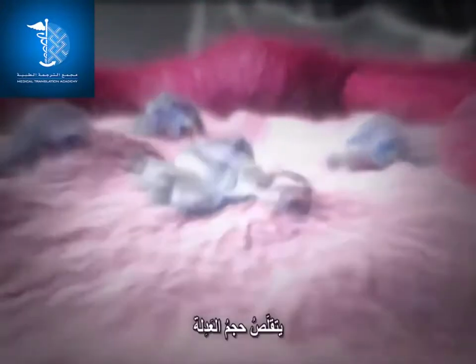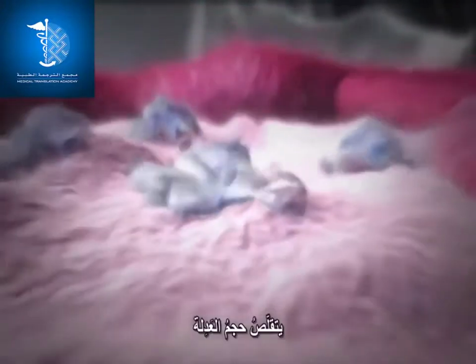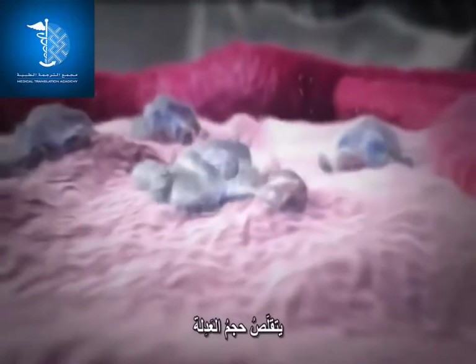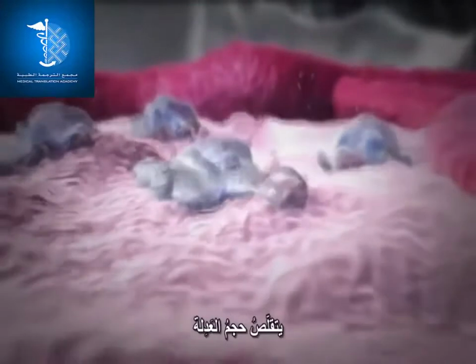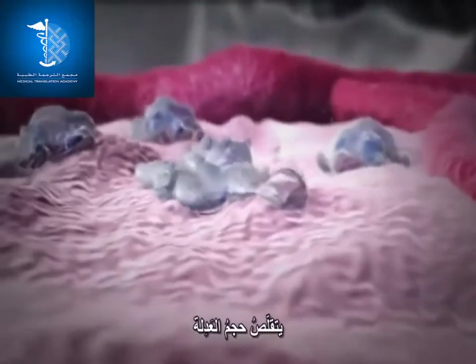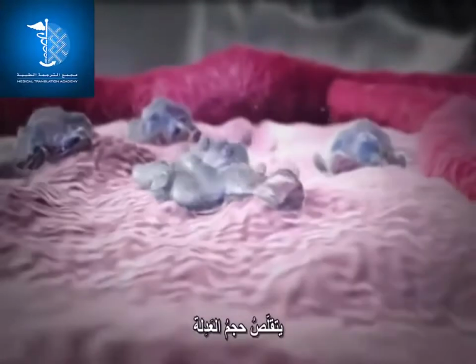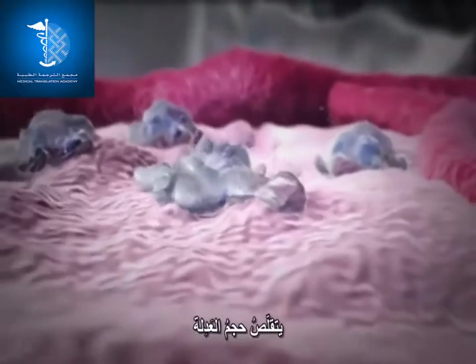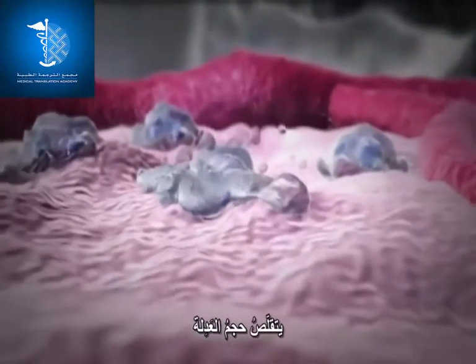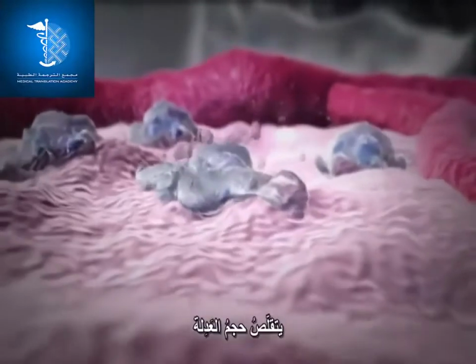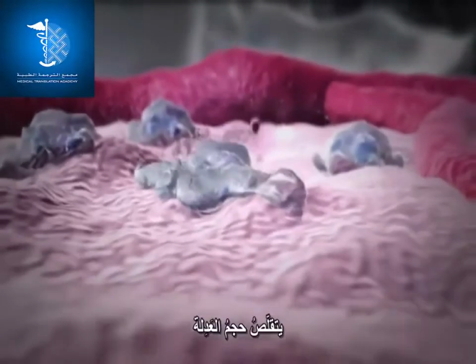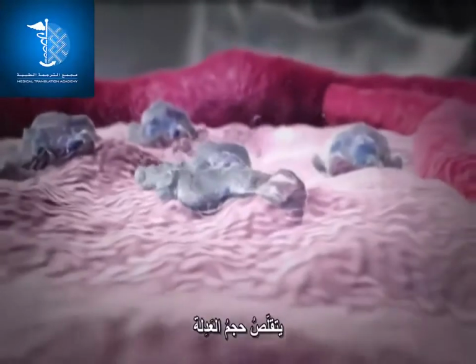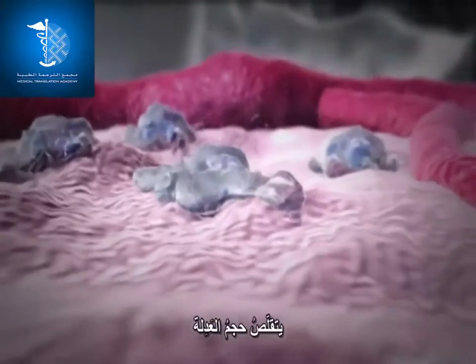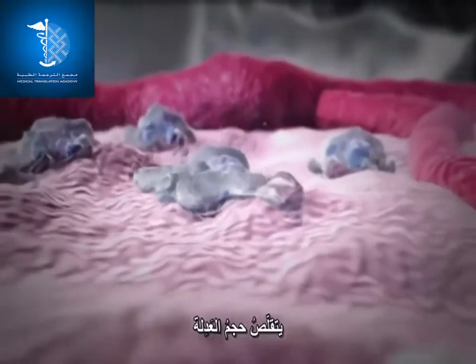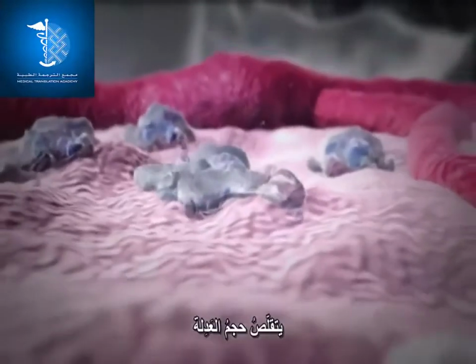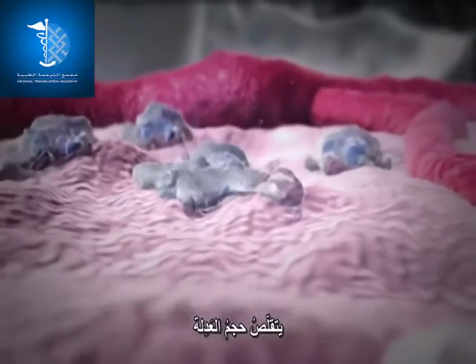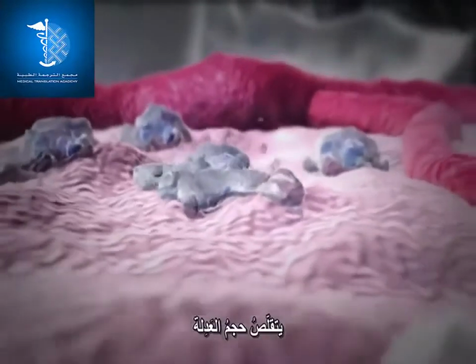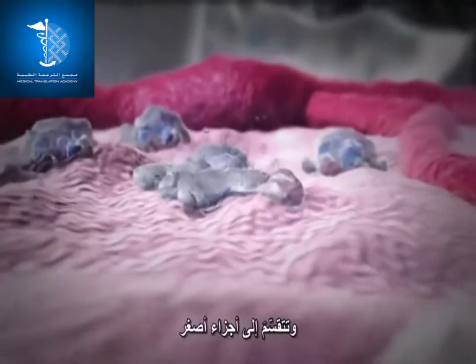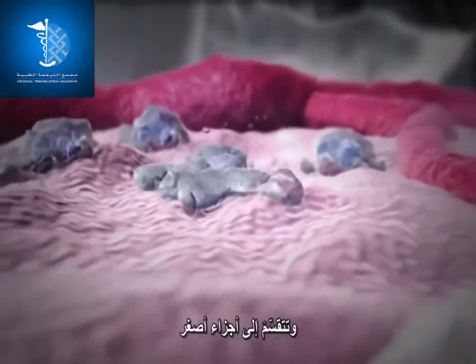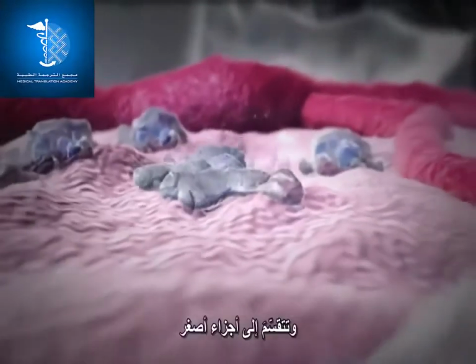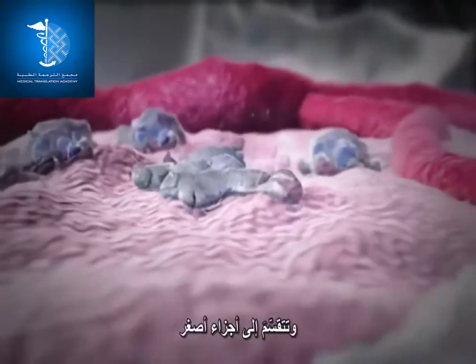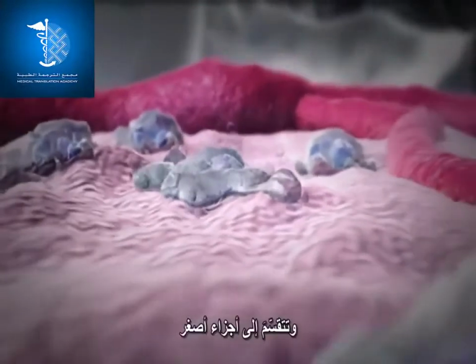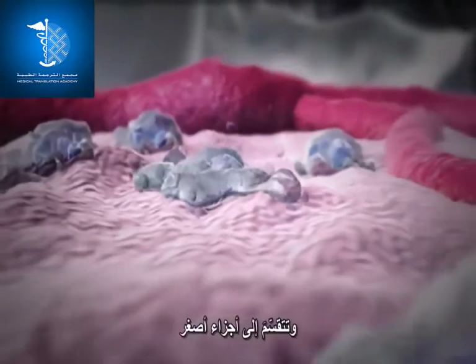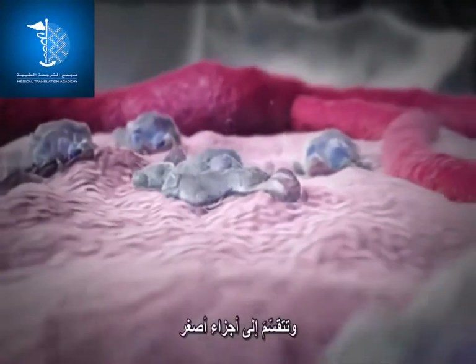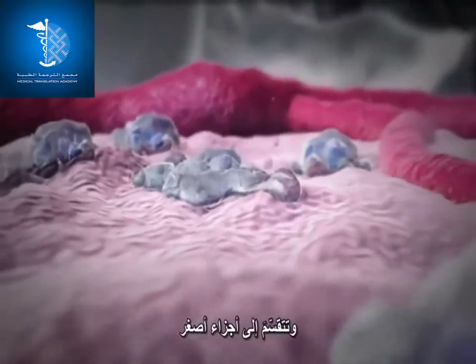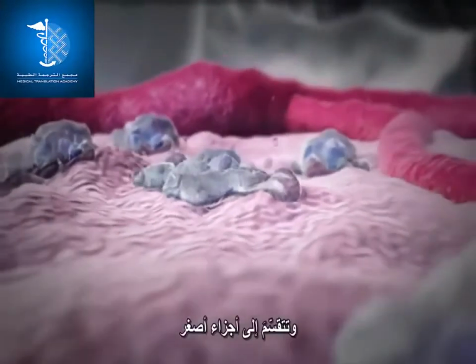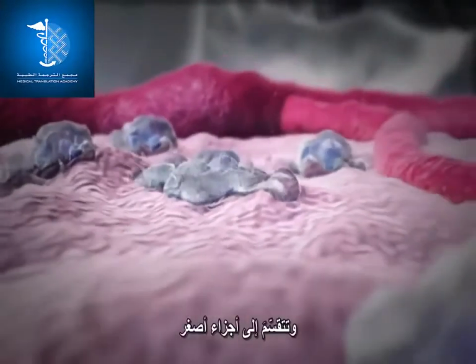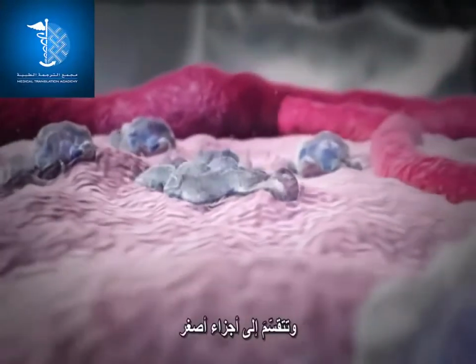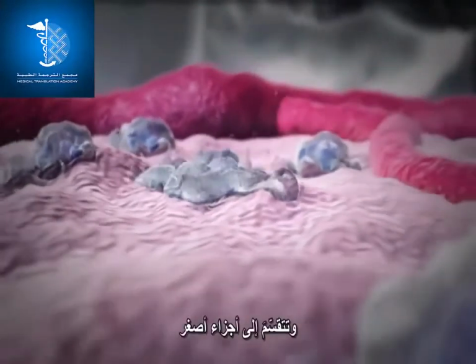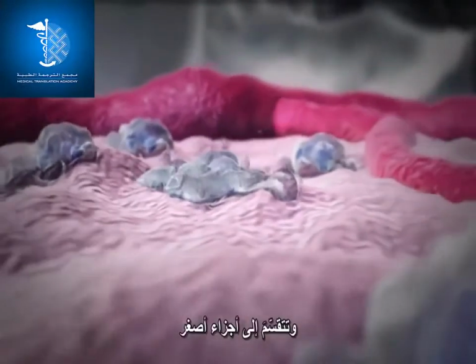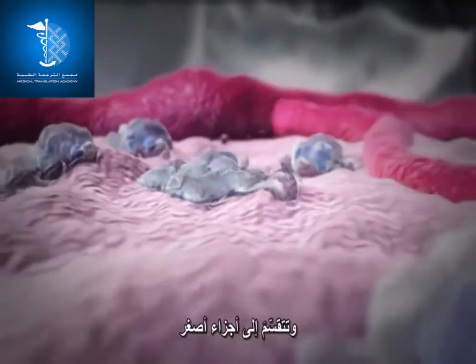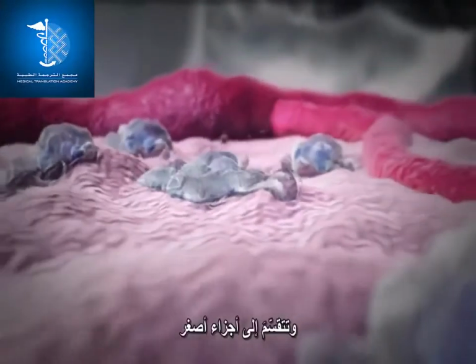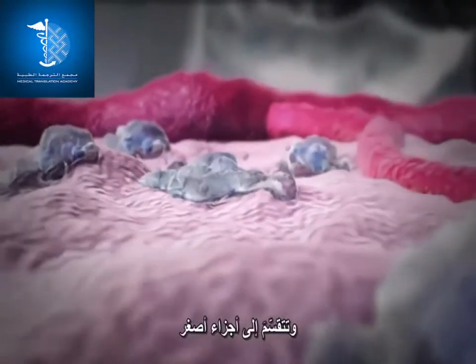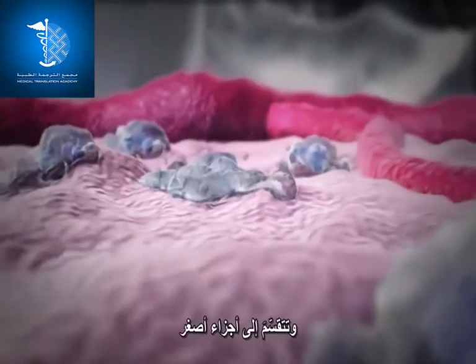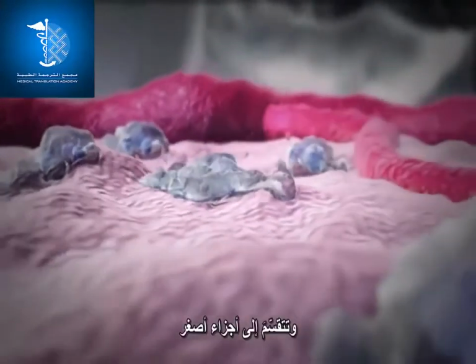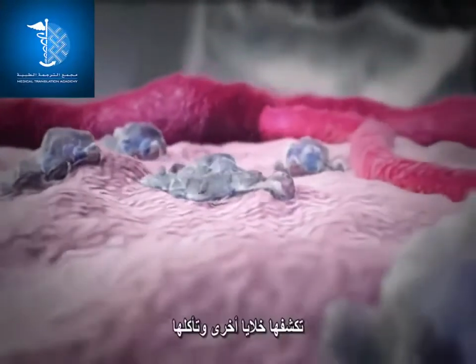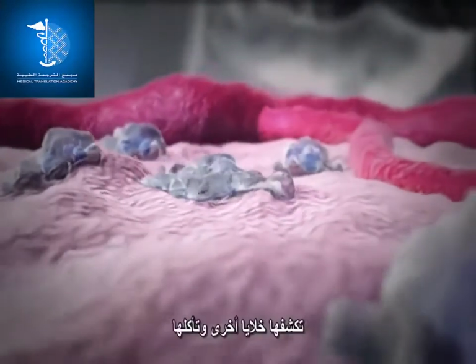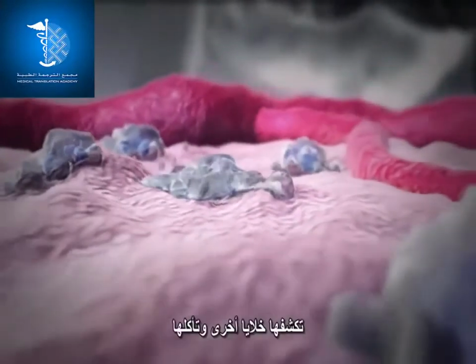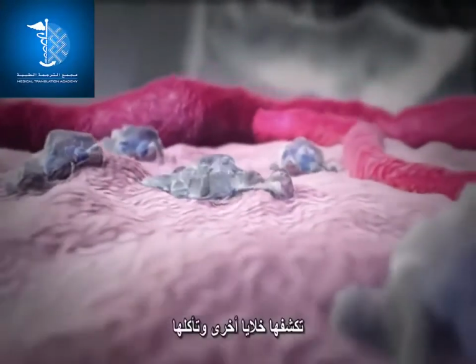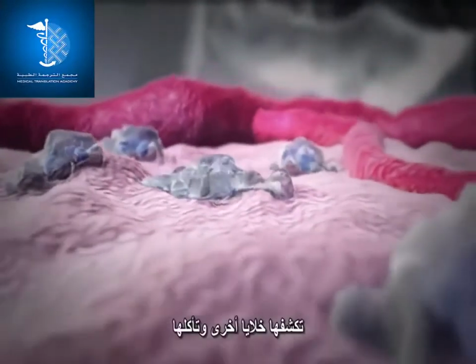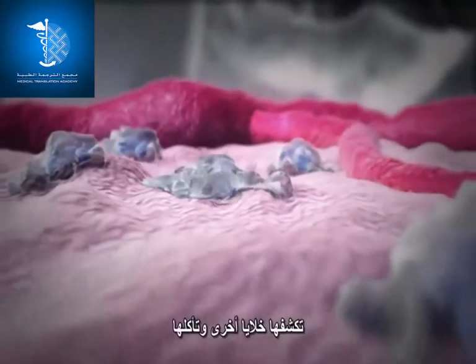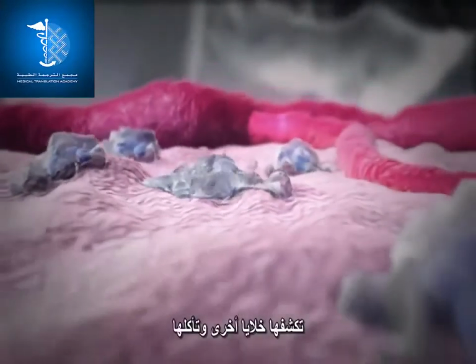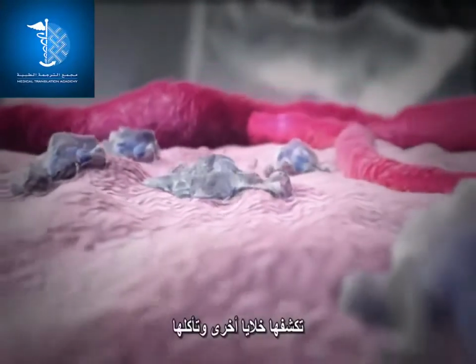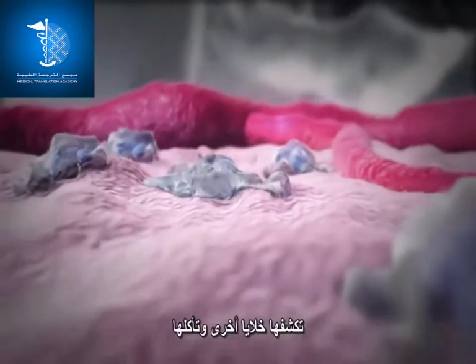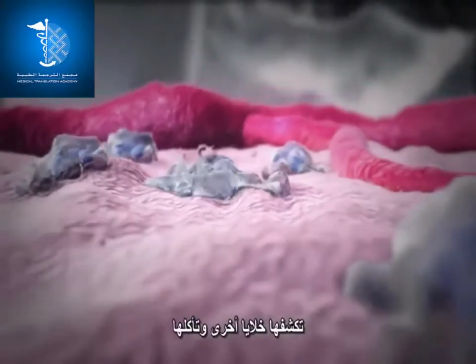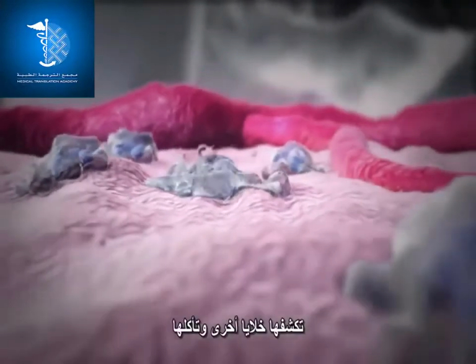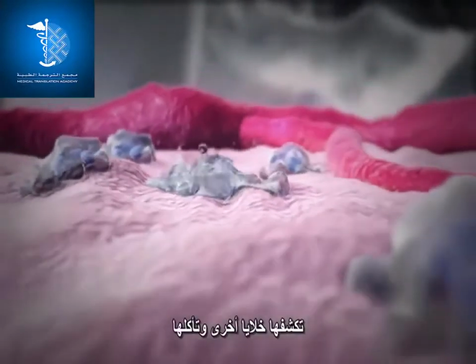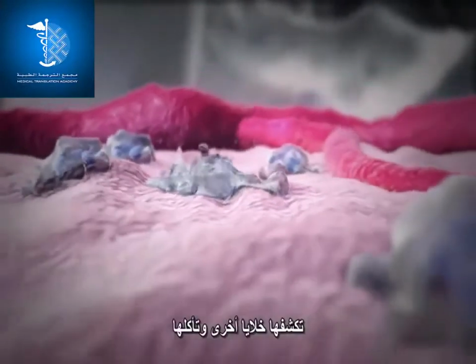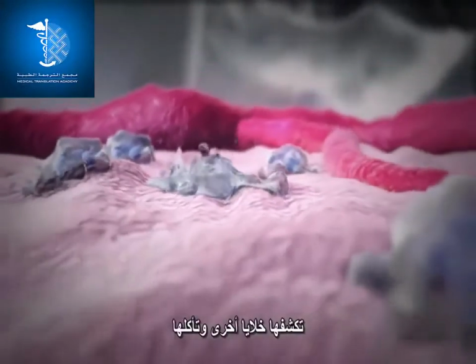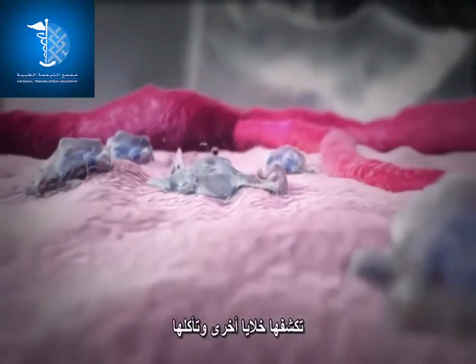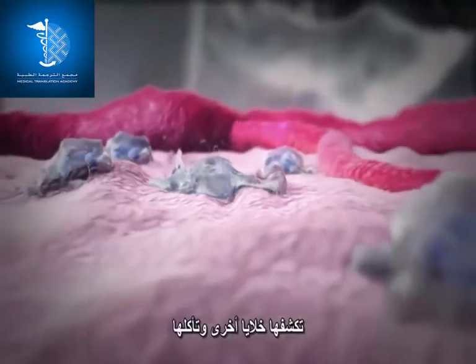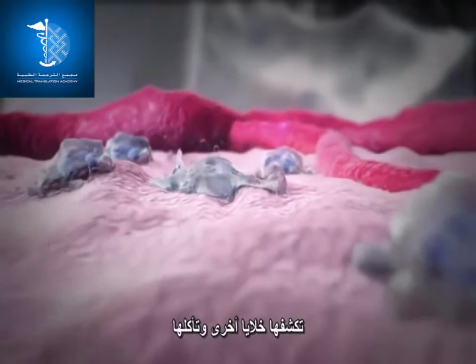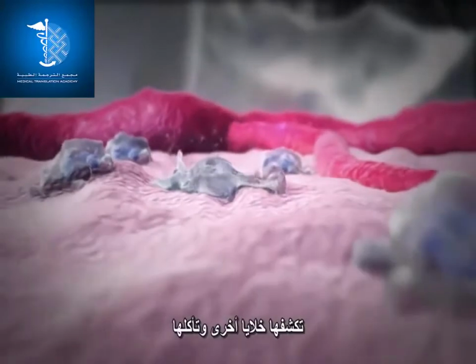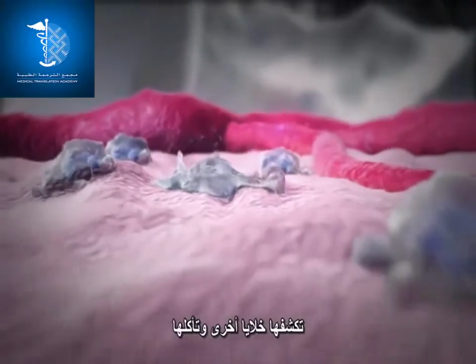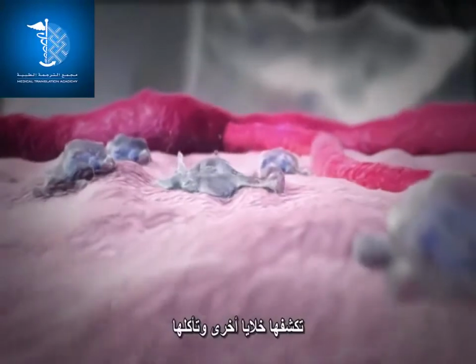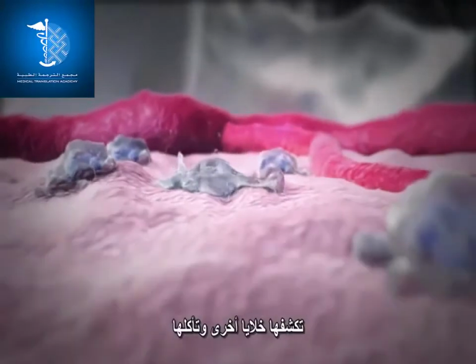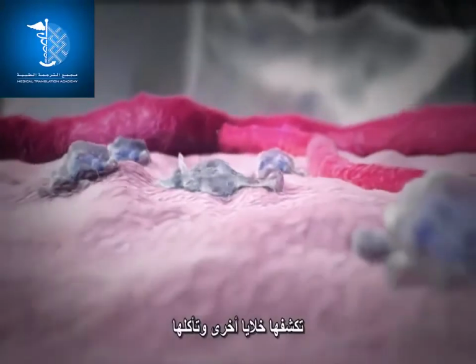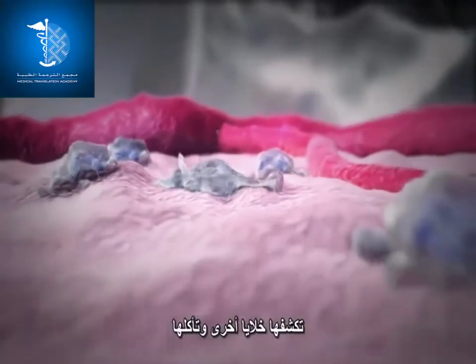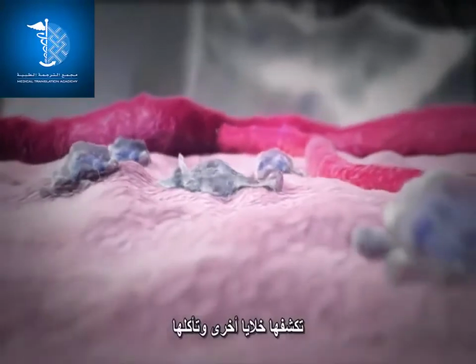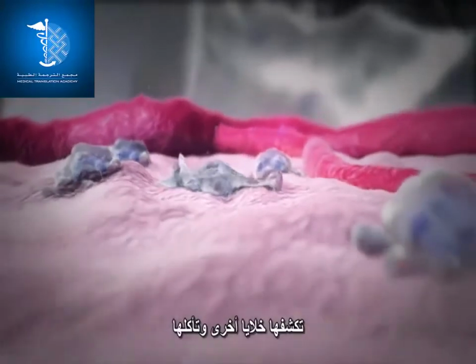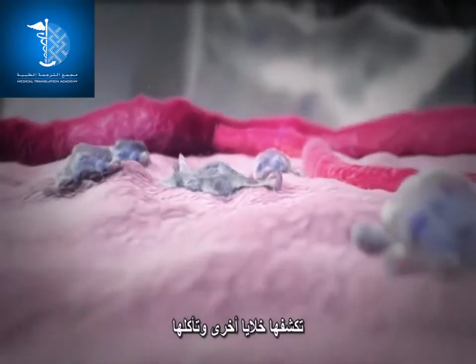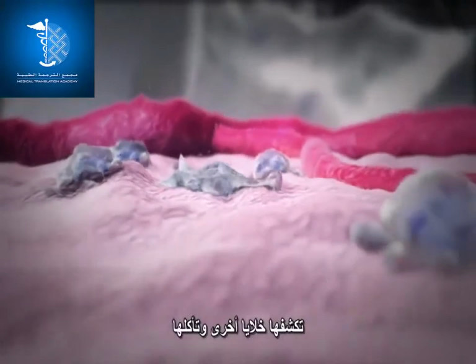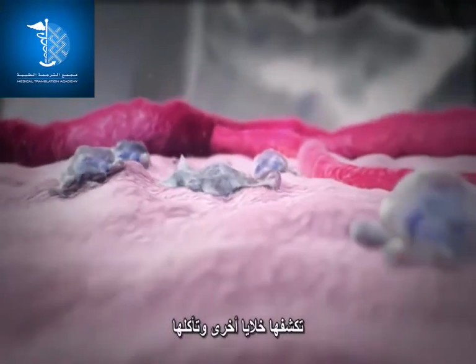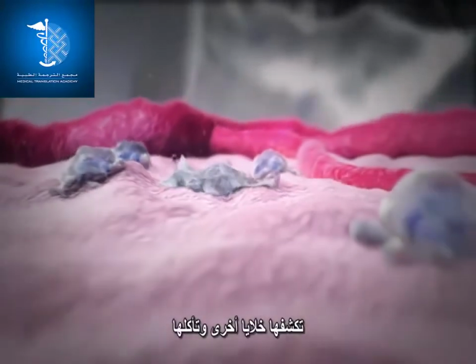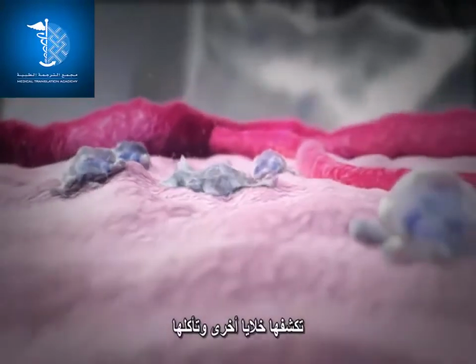The neutrophil shrinks in size and breaks up into smaller pieces that can be recognized and eaten by other cells.